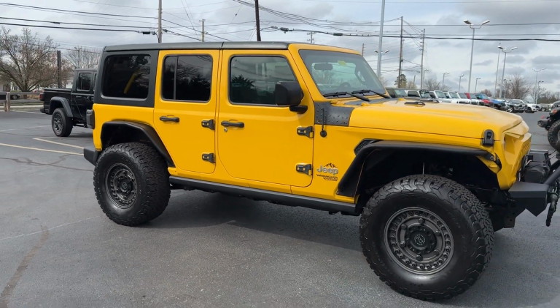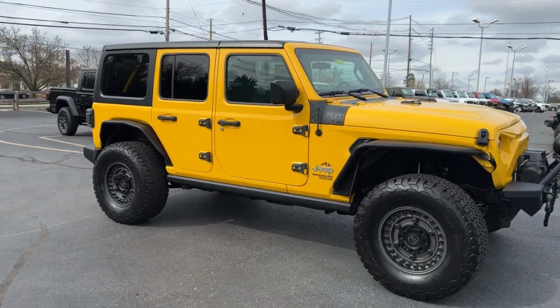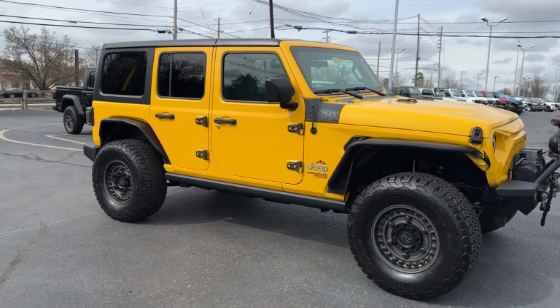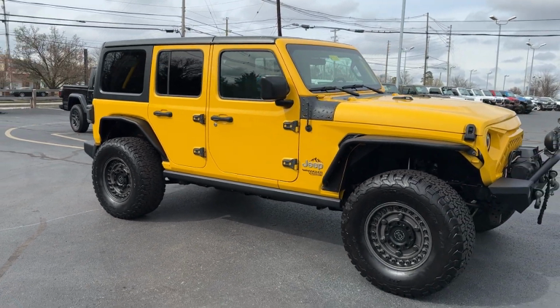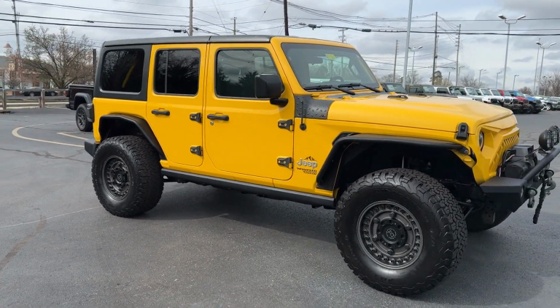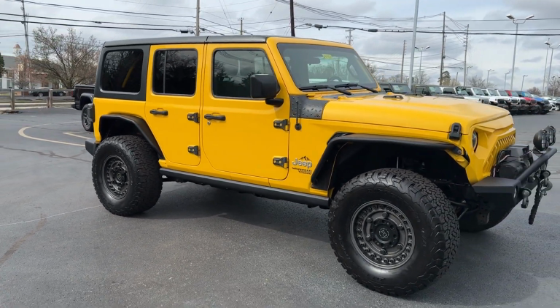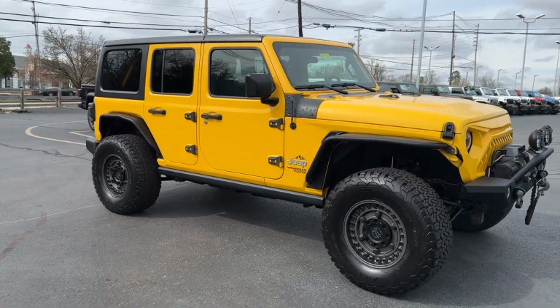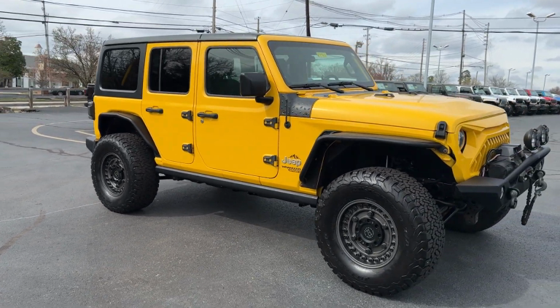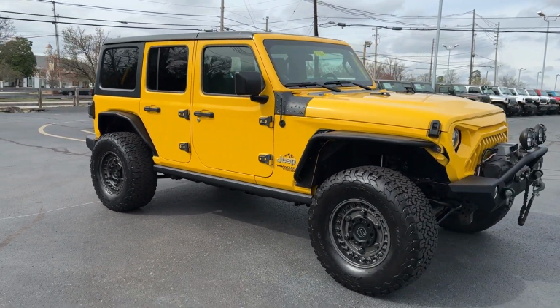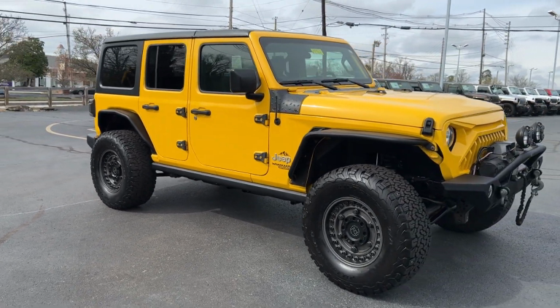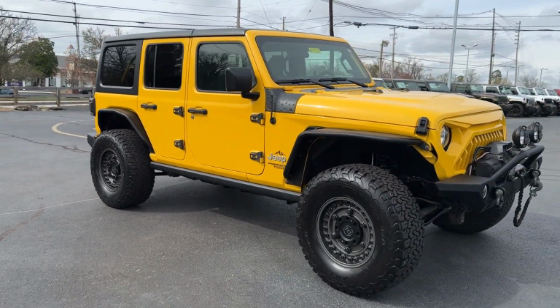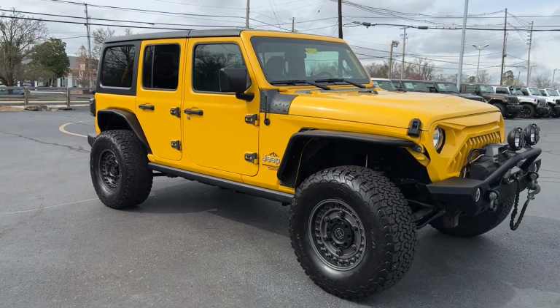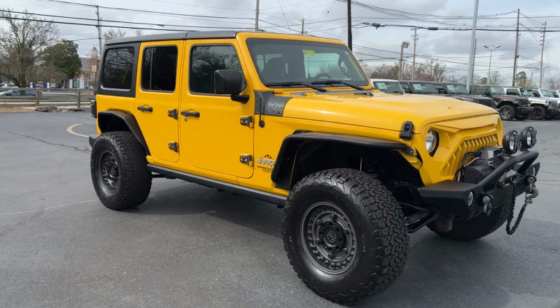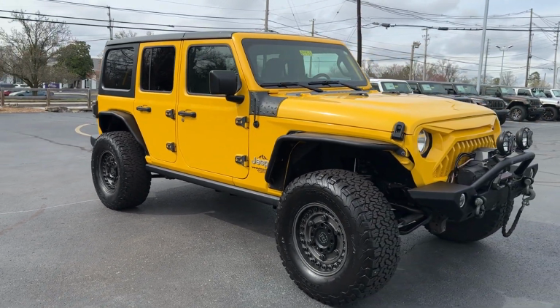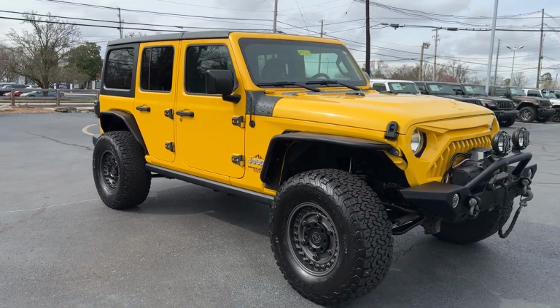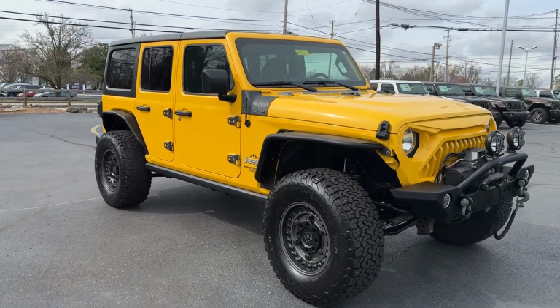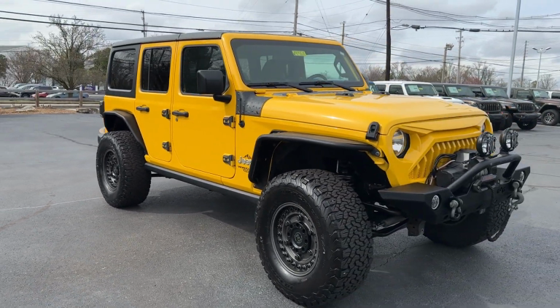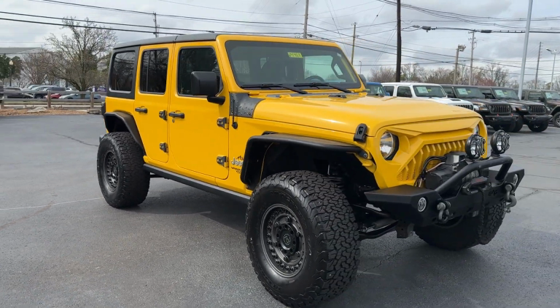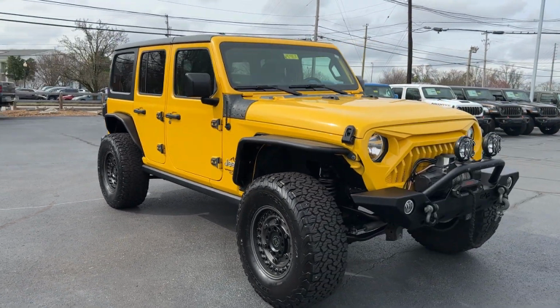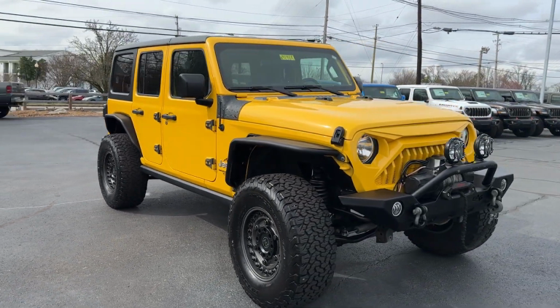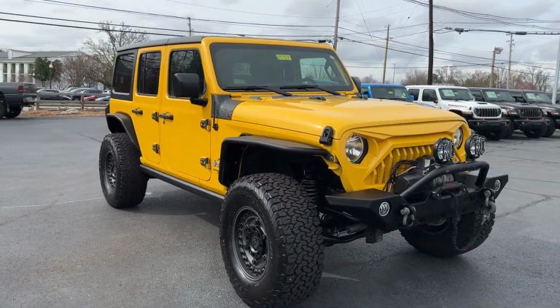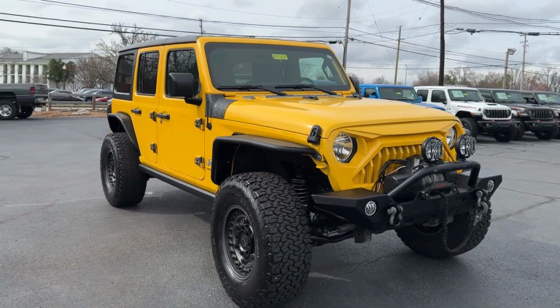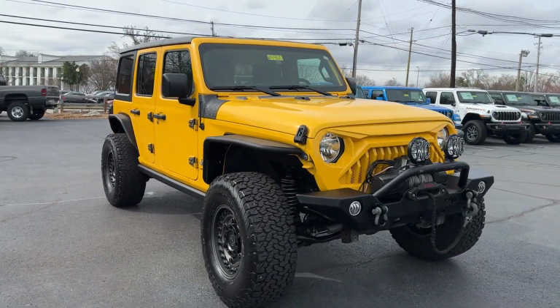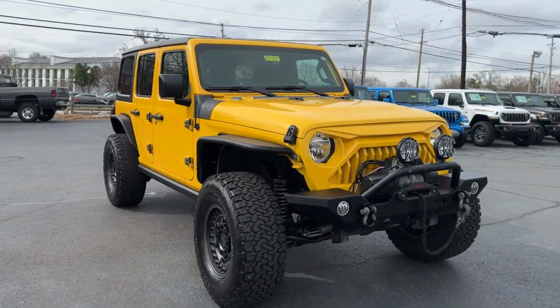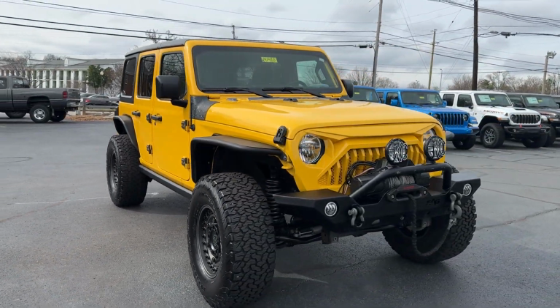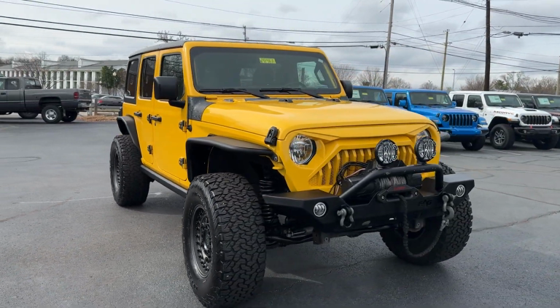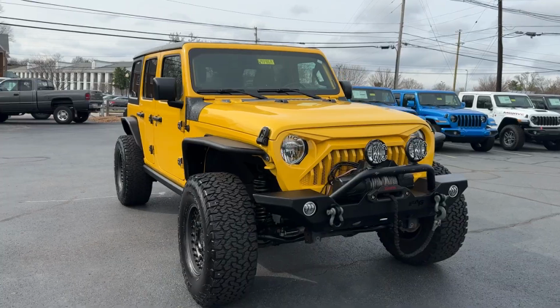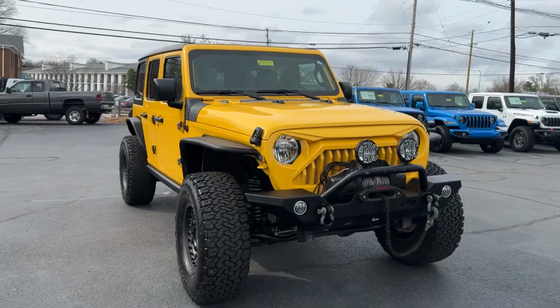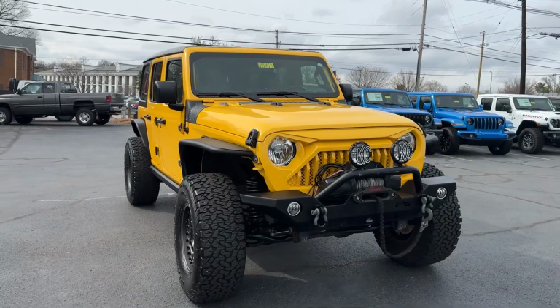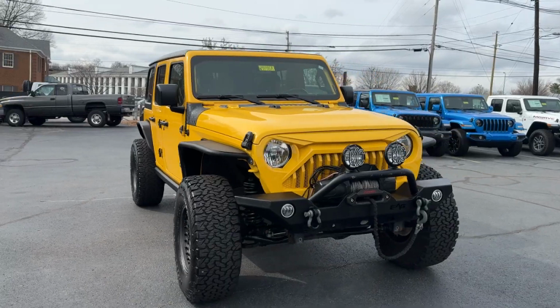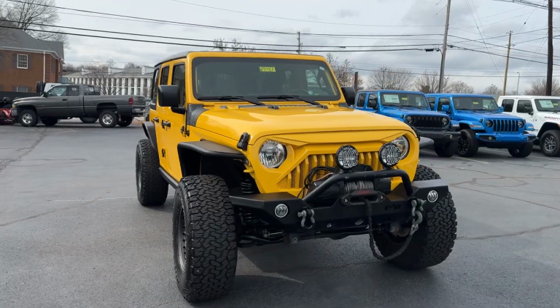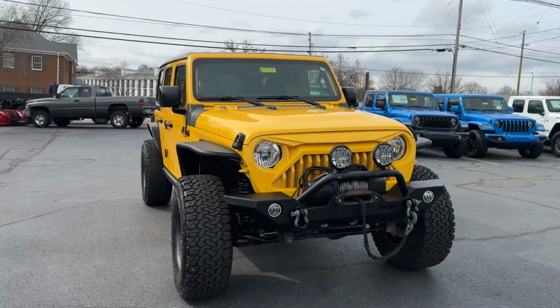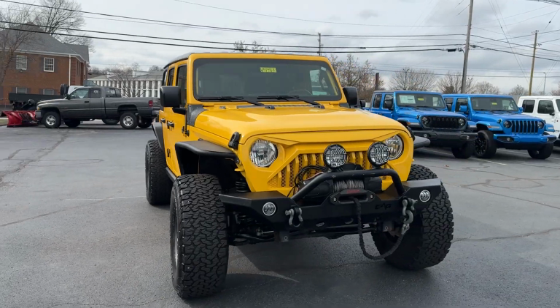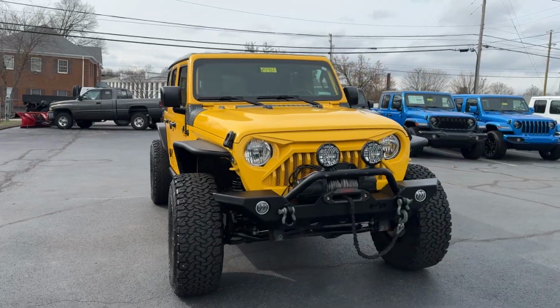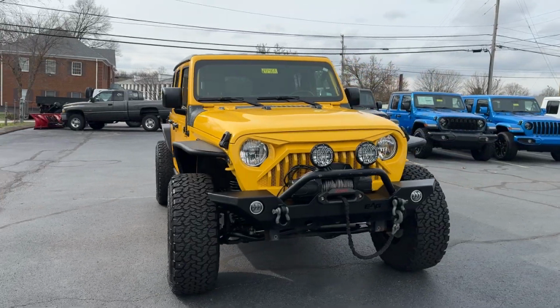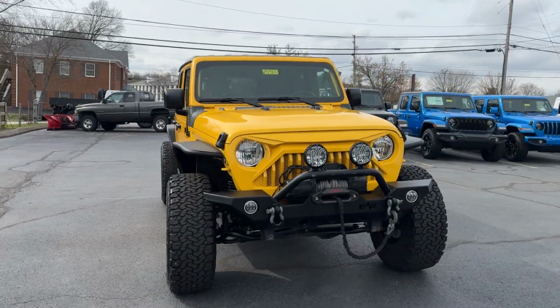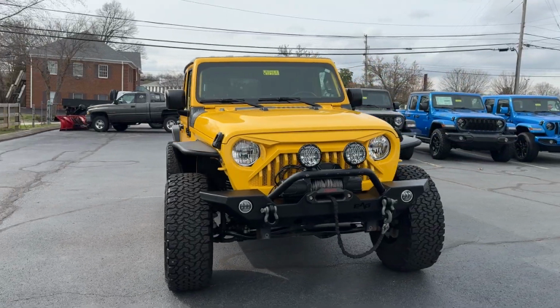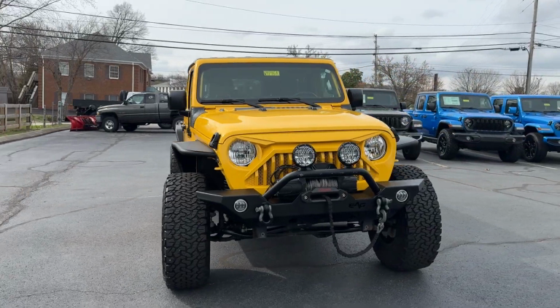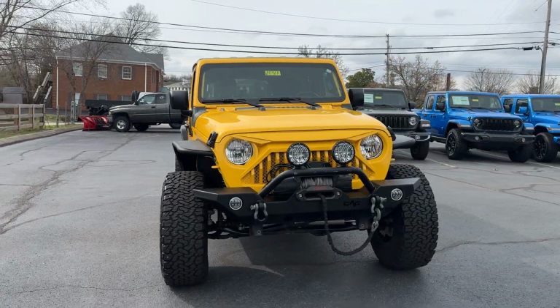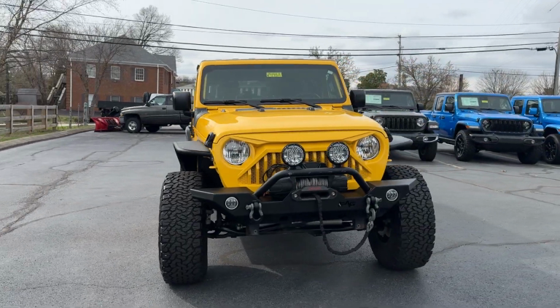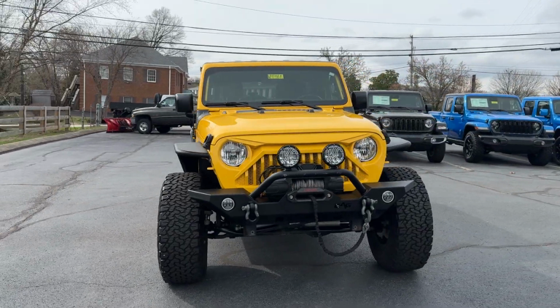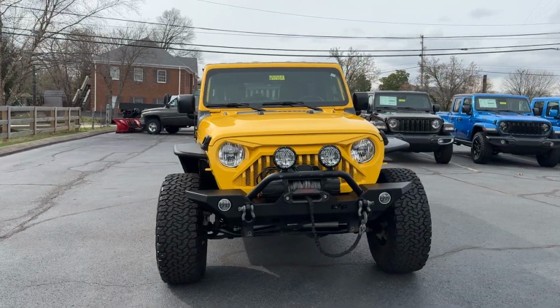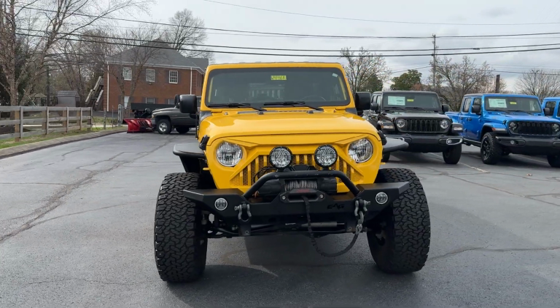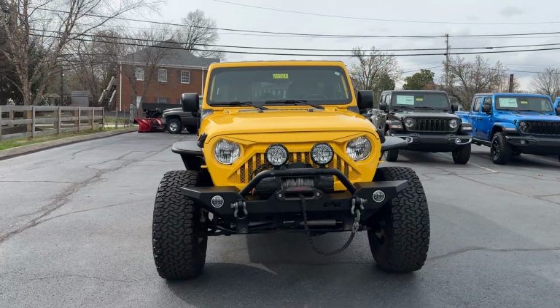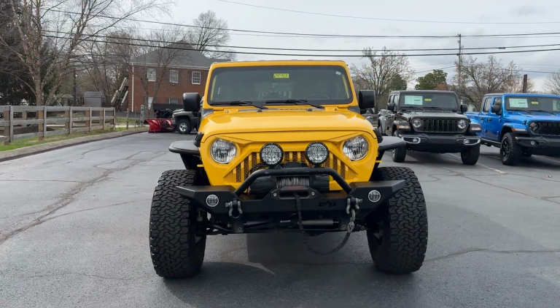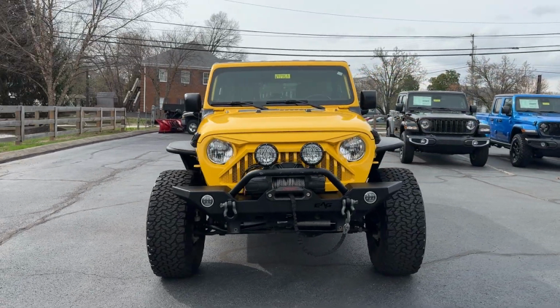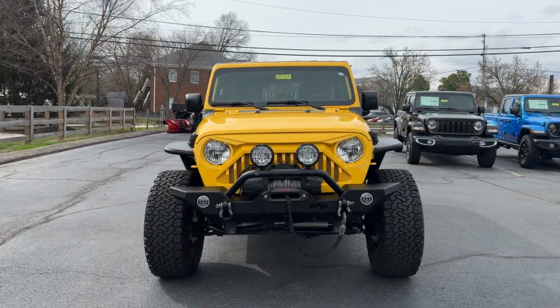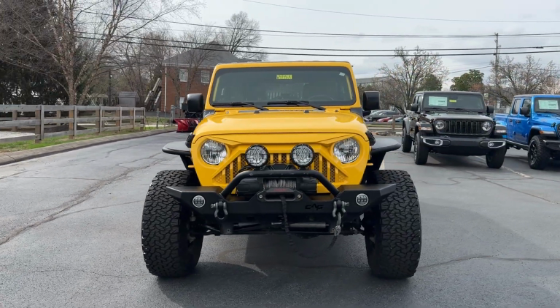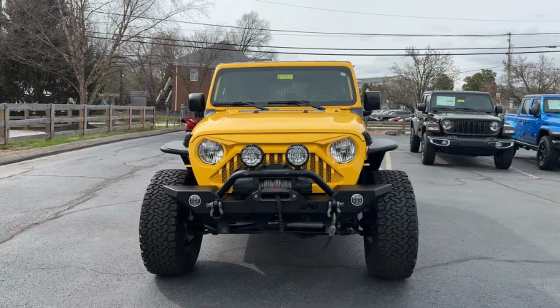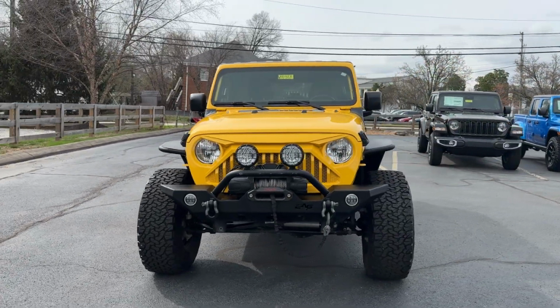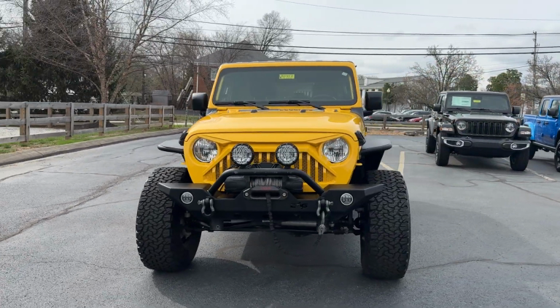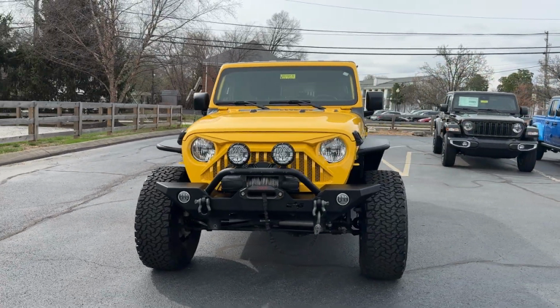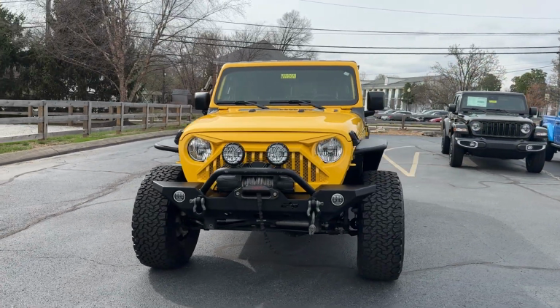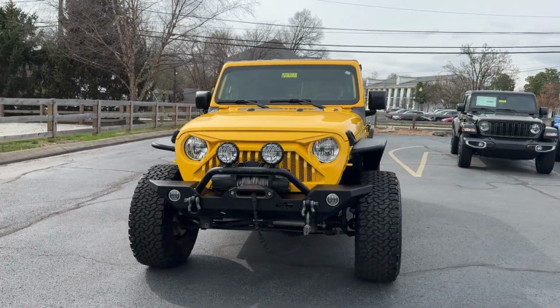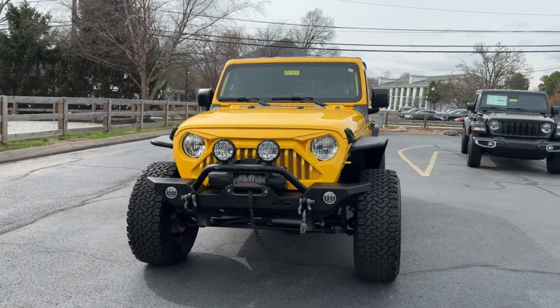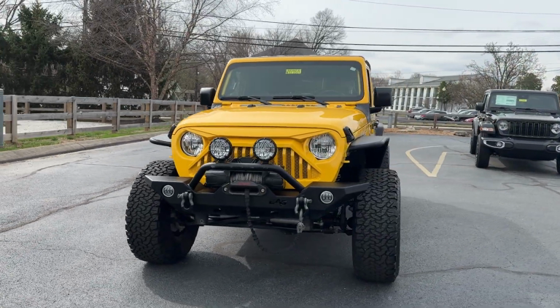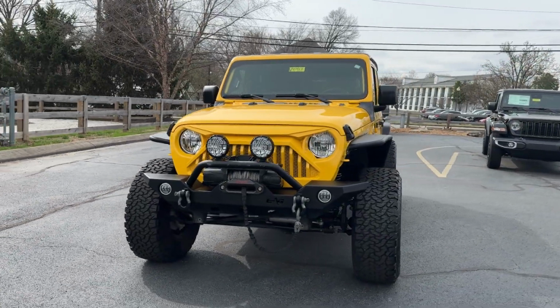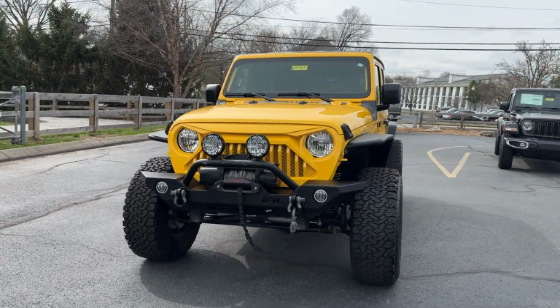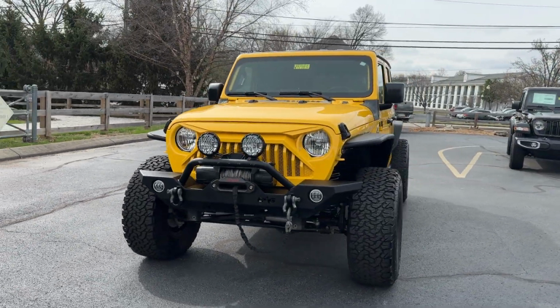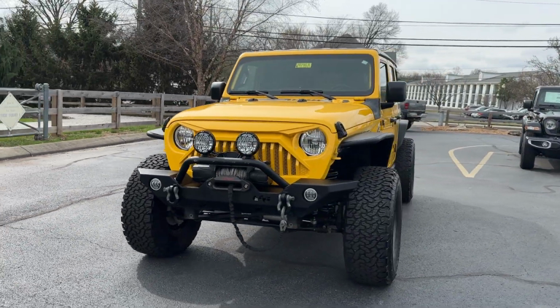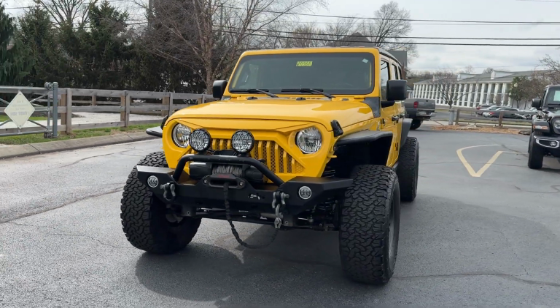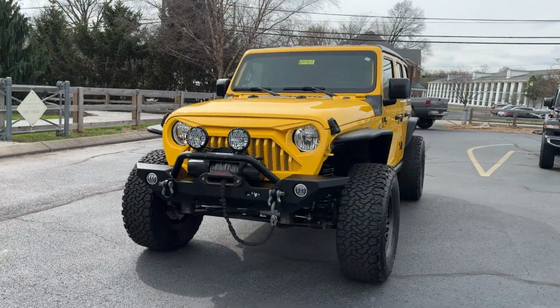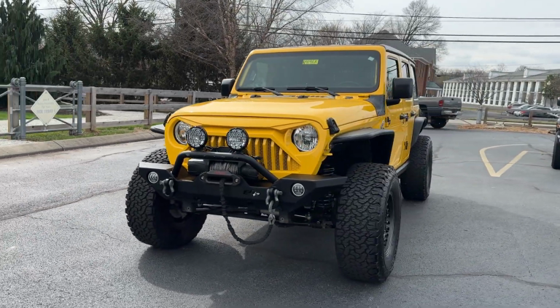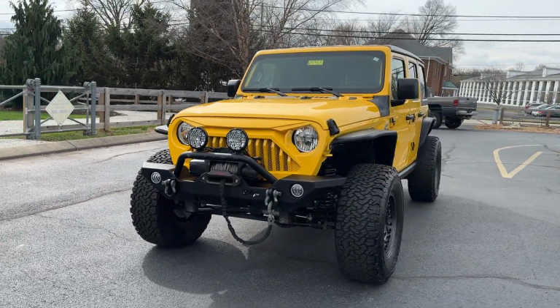Really nice looking Jeep in a rare color, finished with some nice equipment as well.